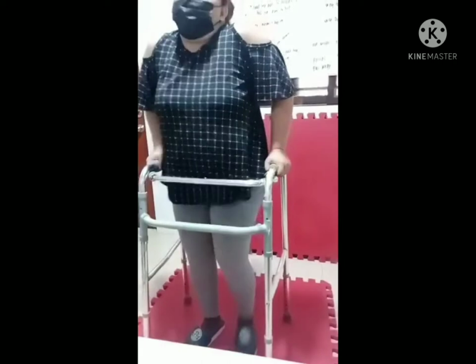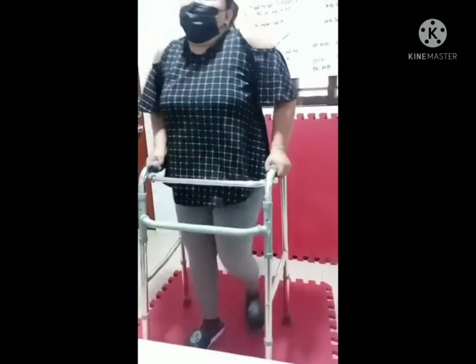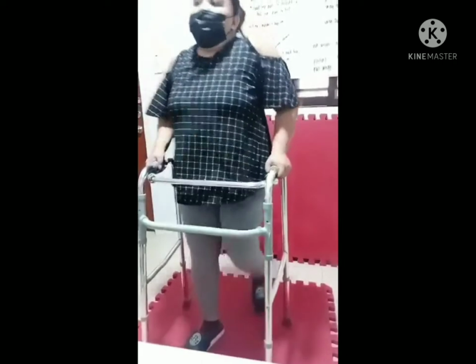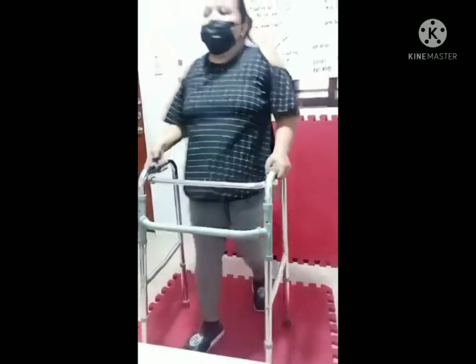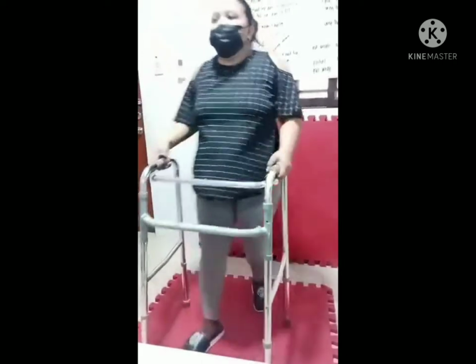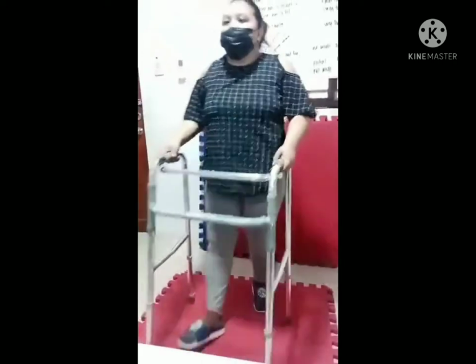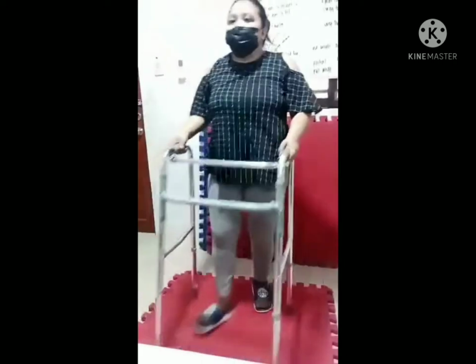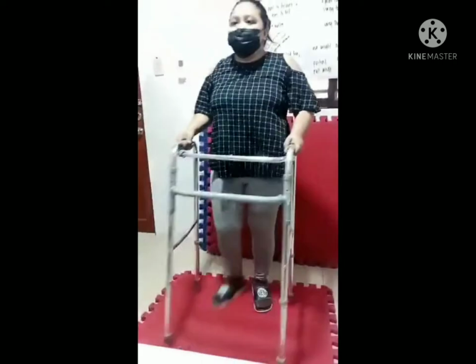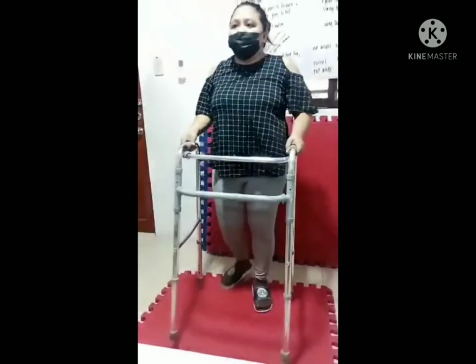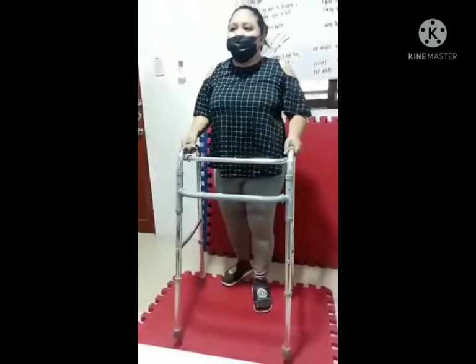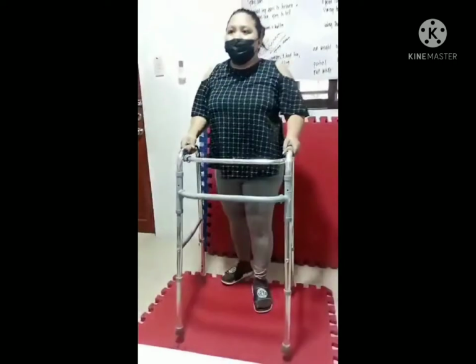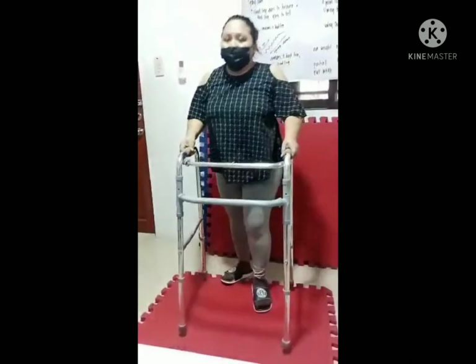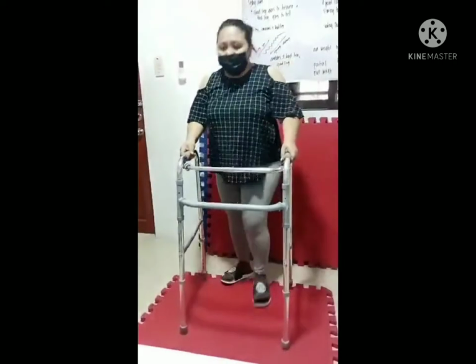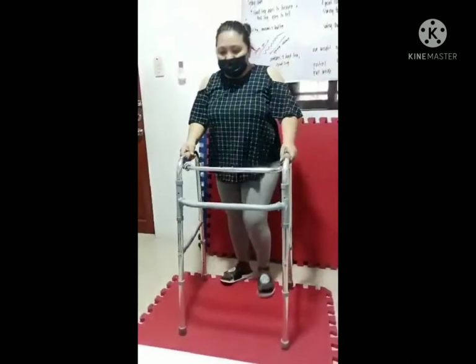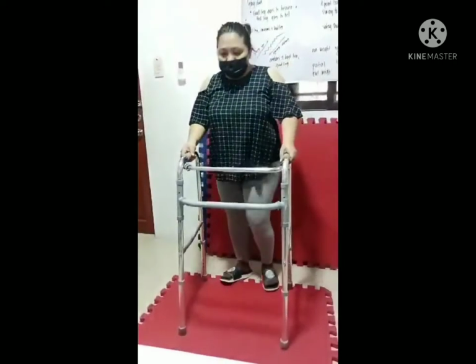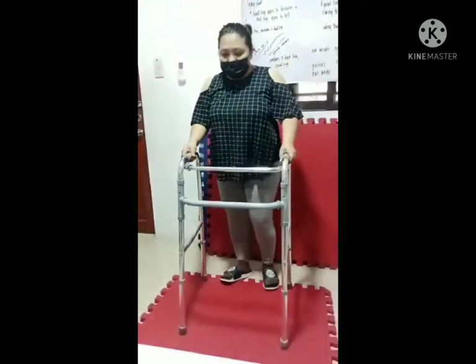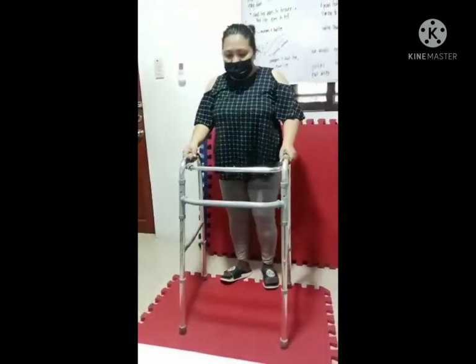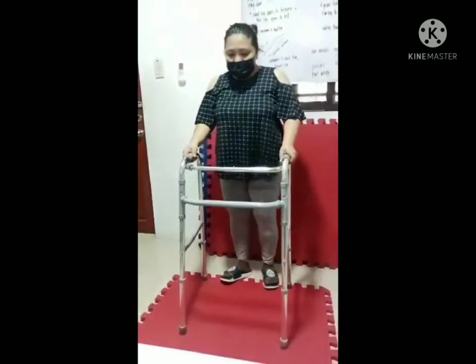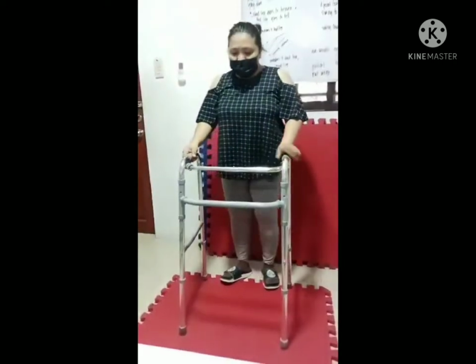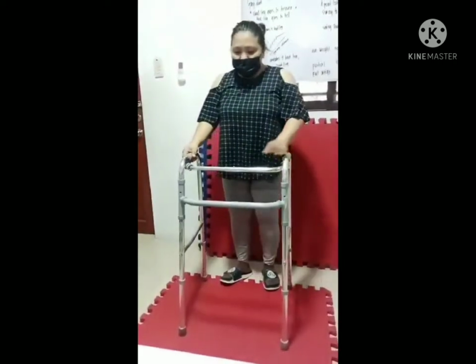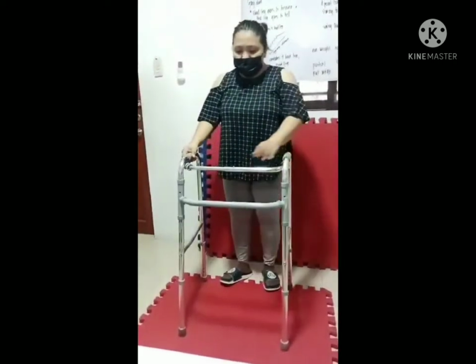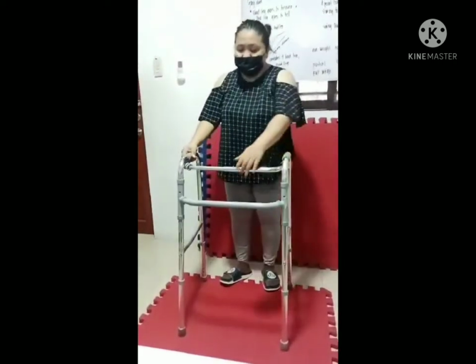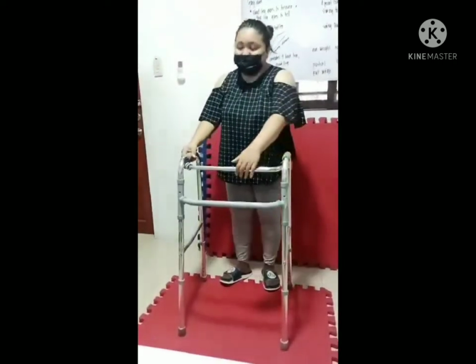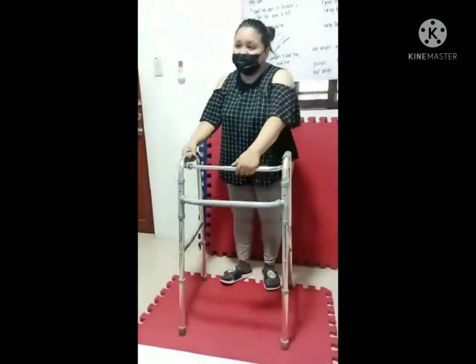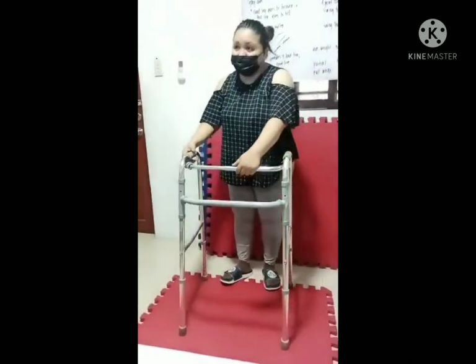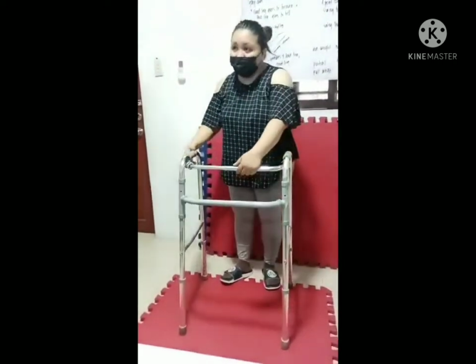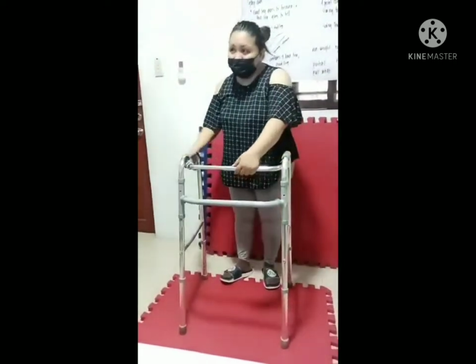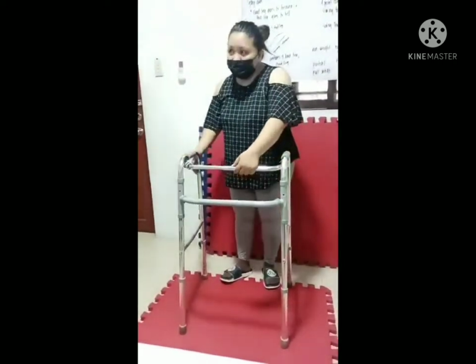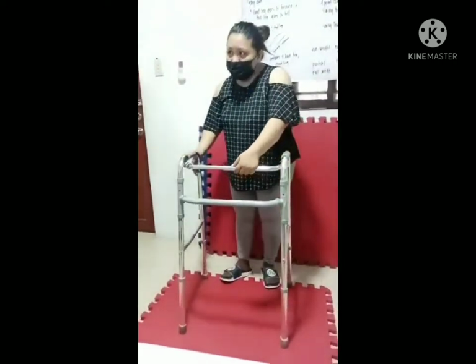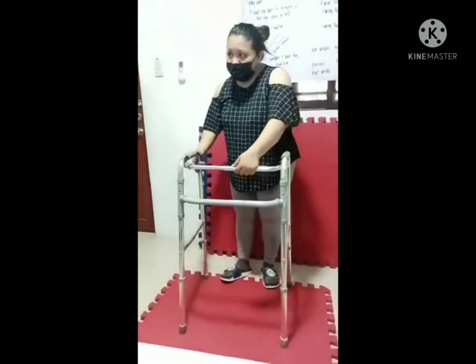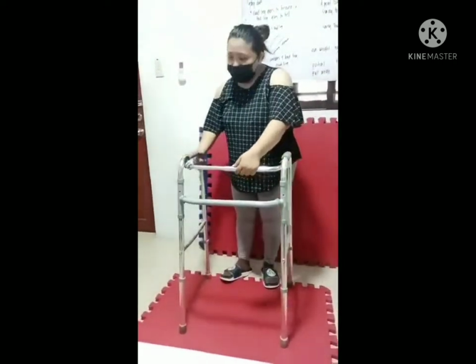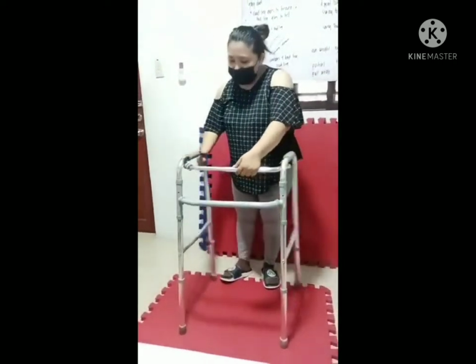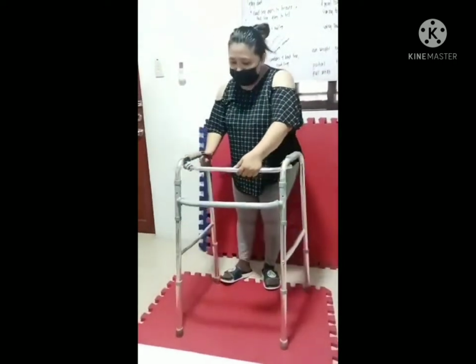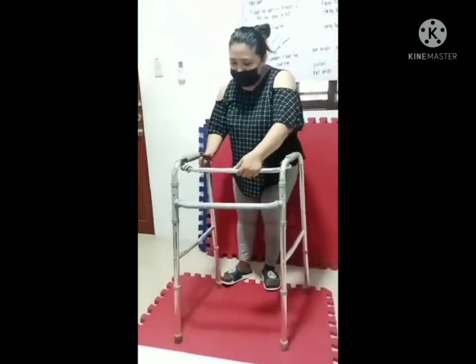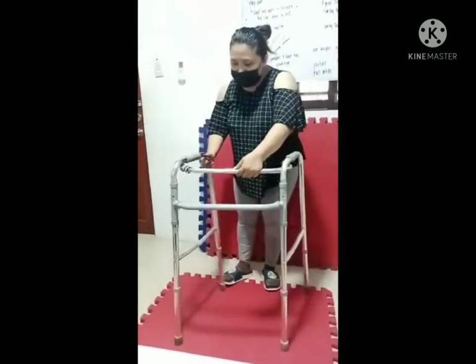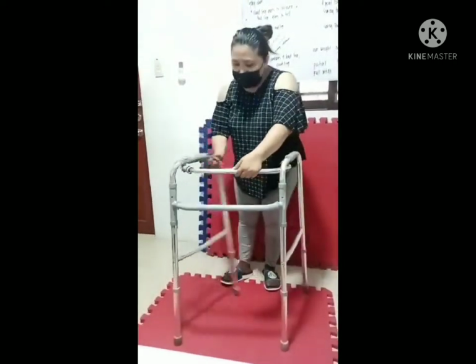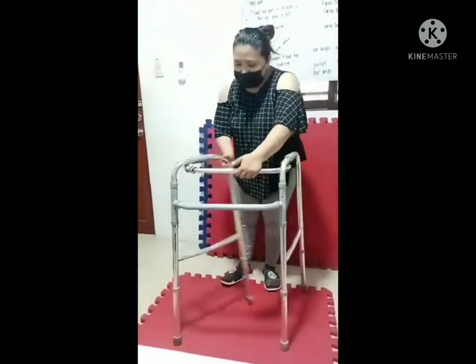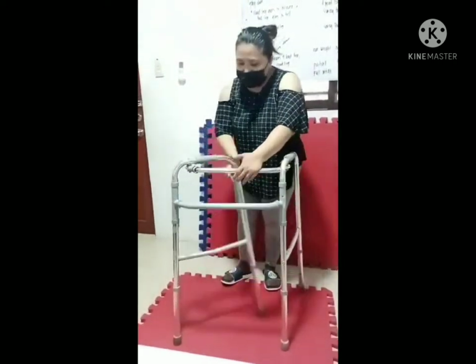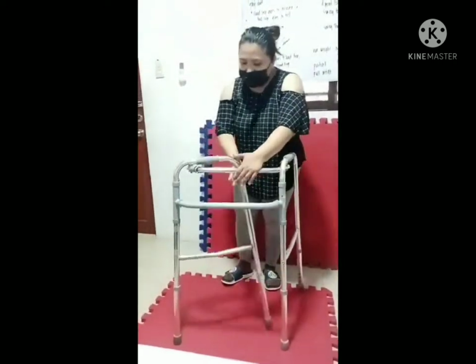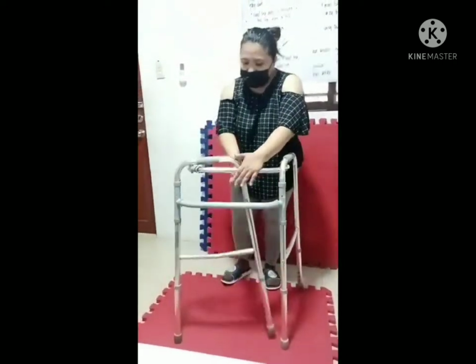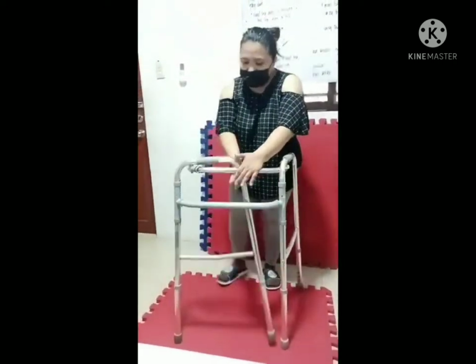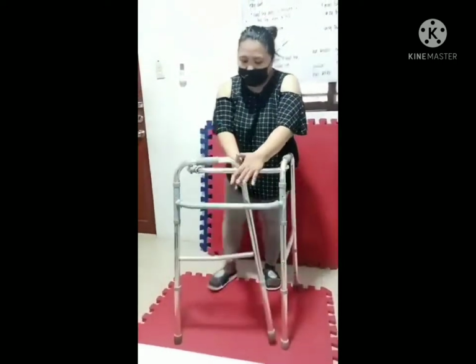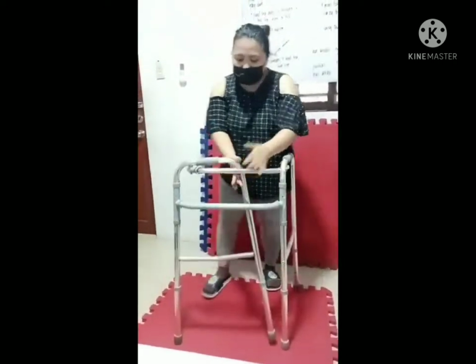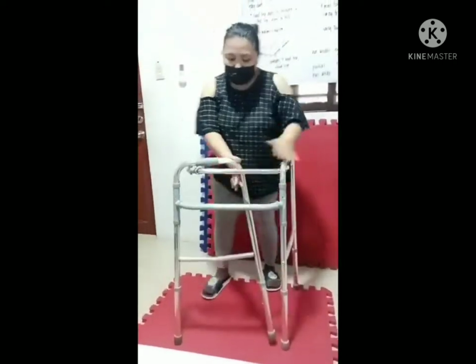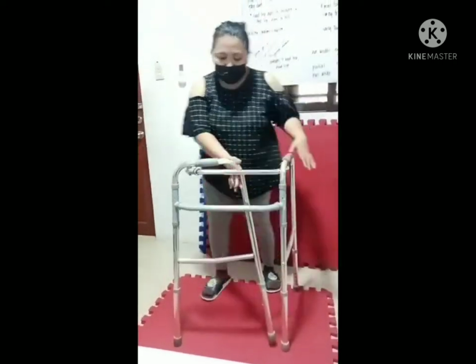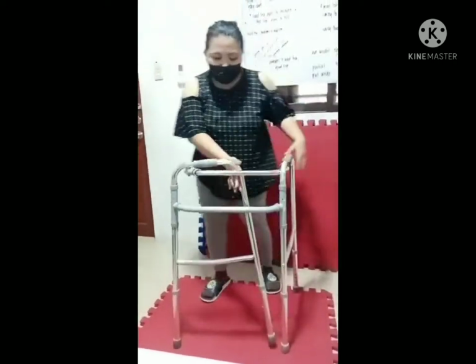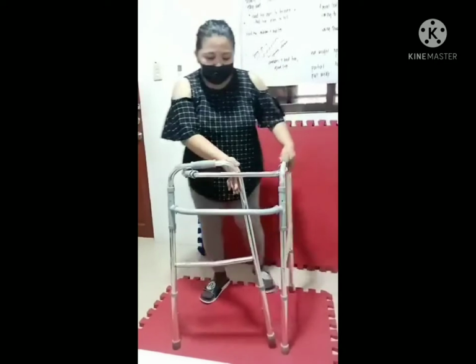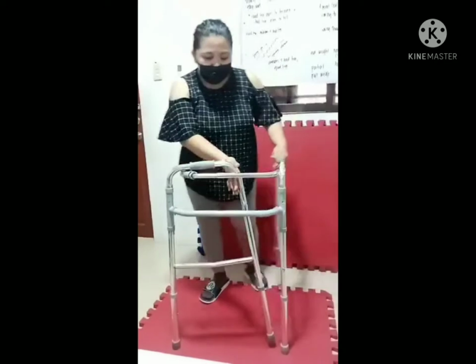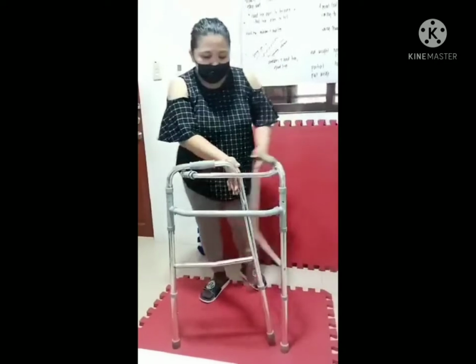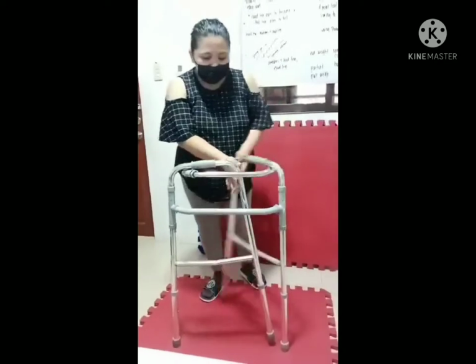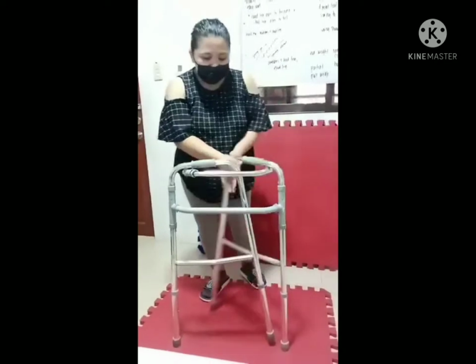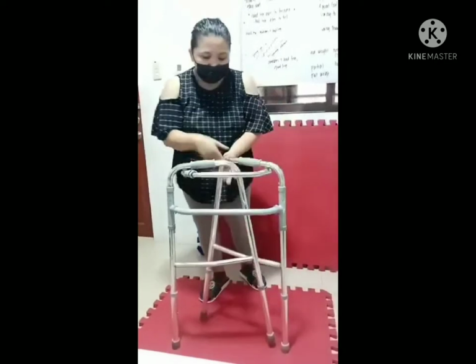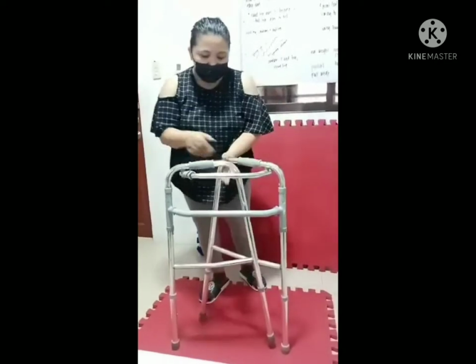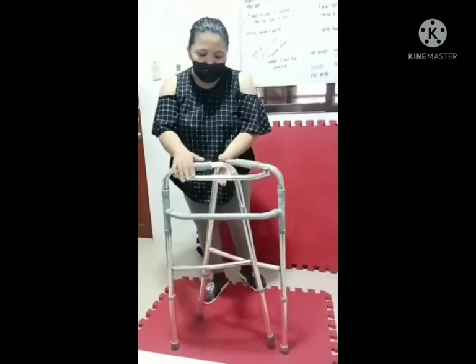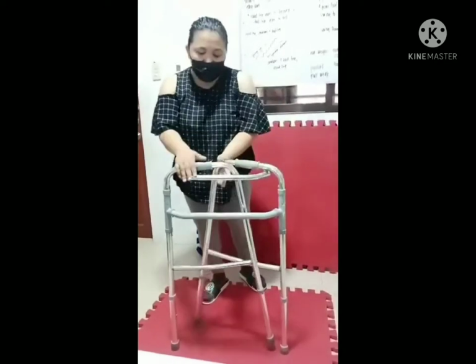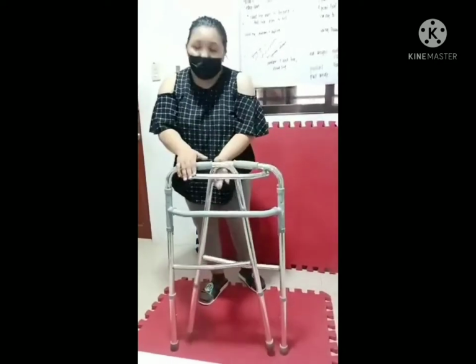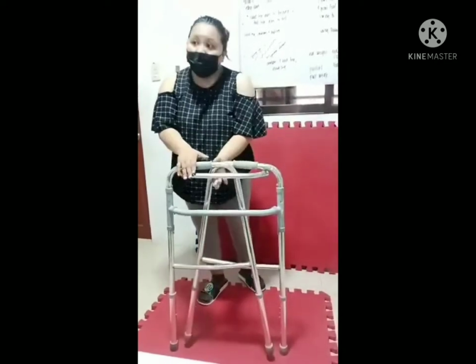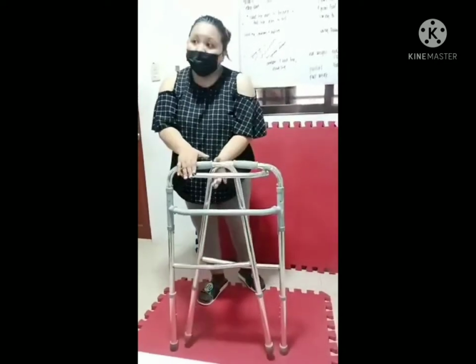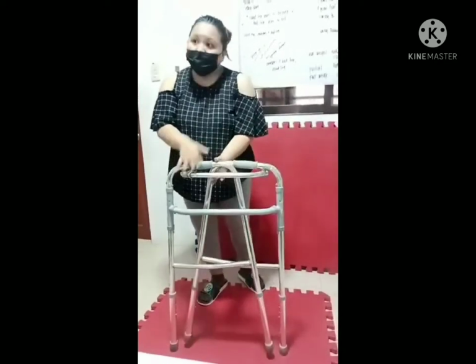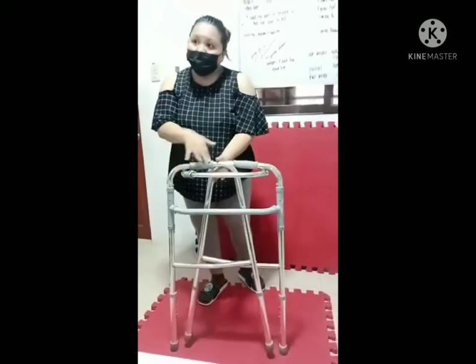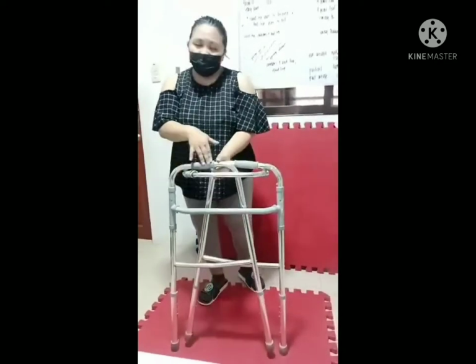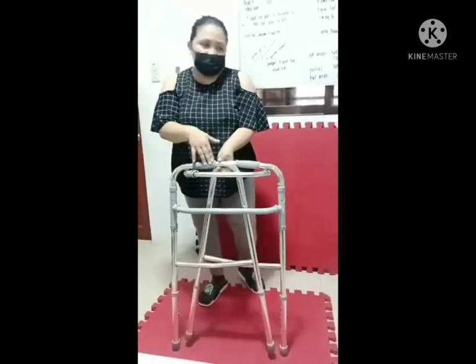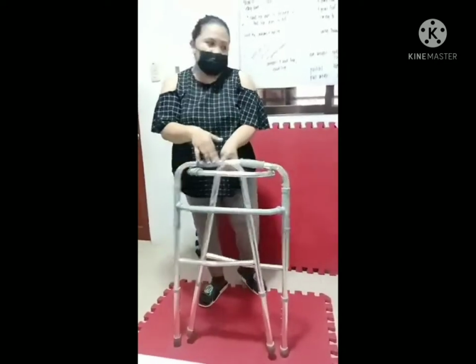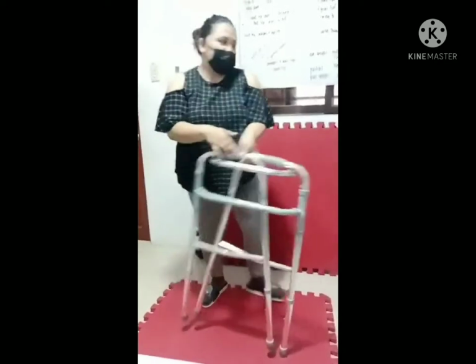To close the walker, you just need to find the push button, push it, and then close both sides. Pull both sides.